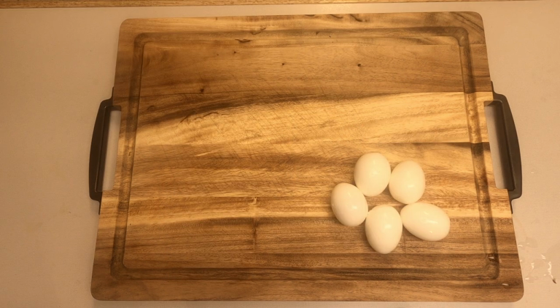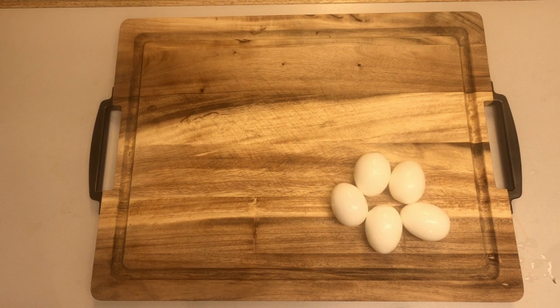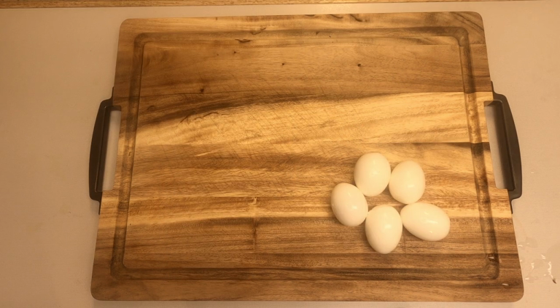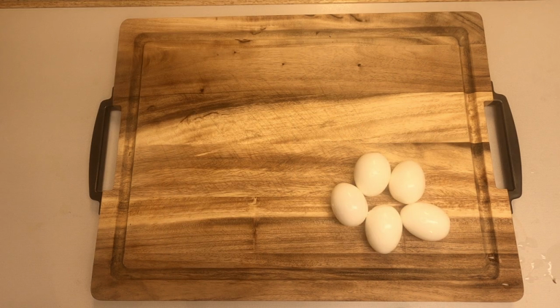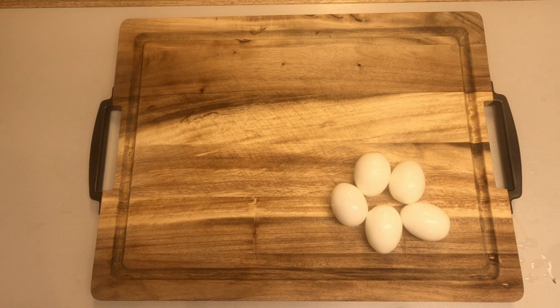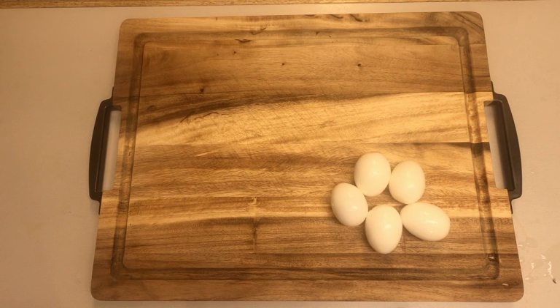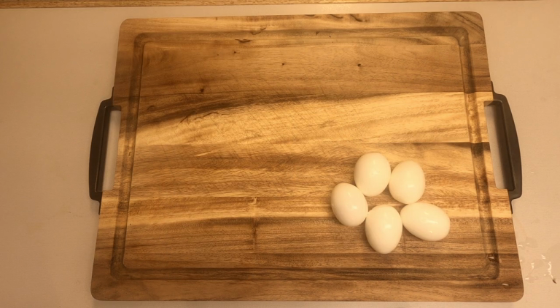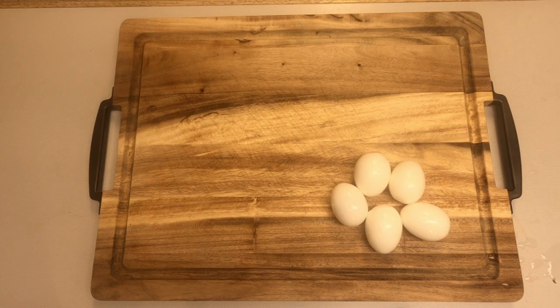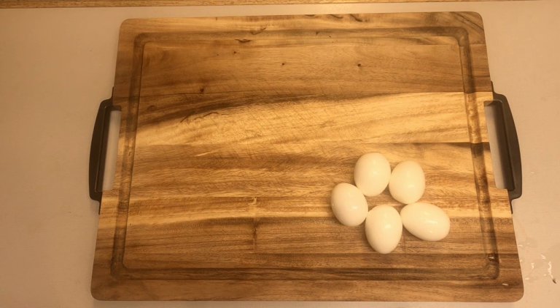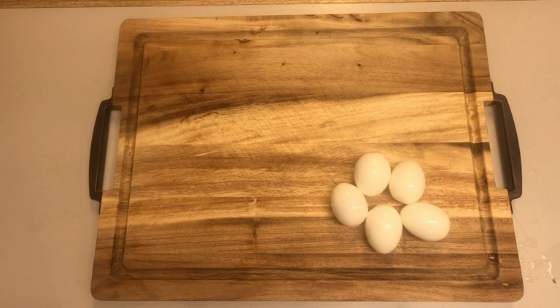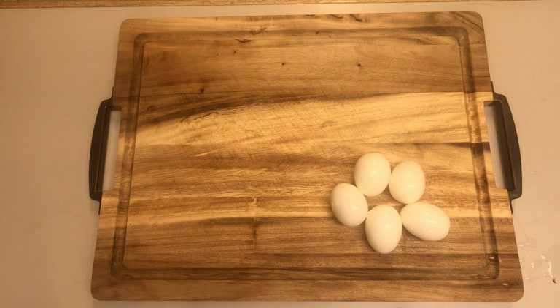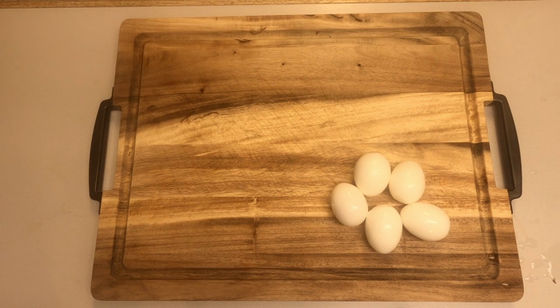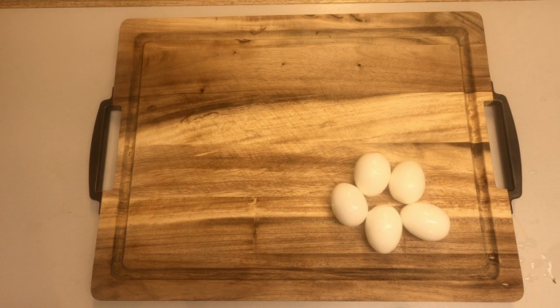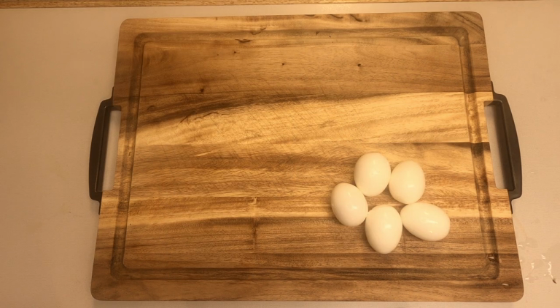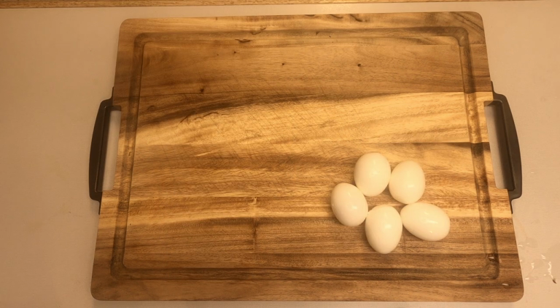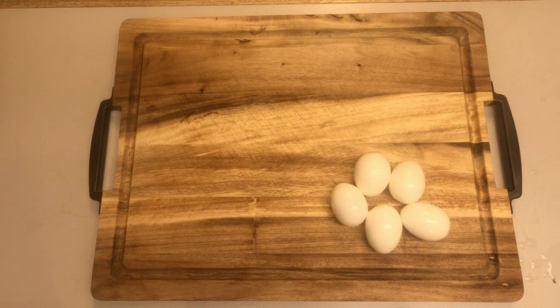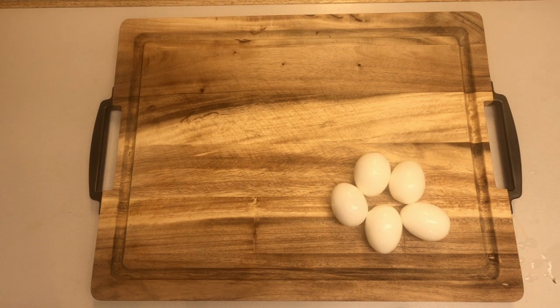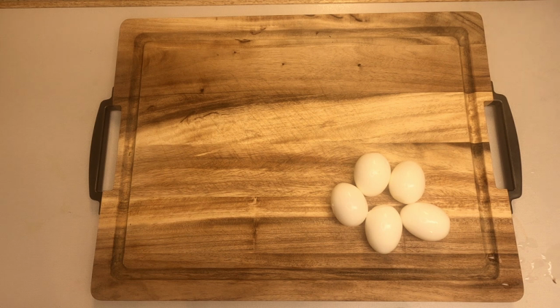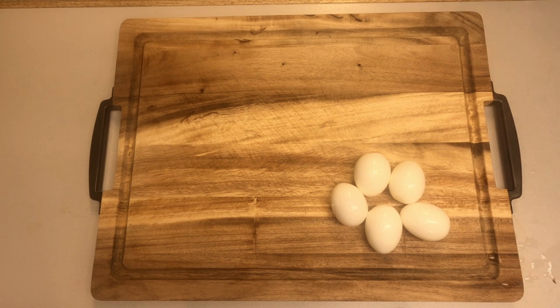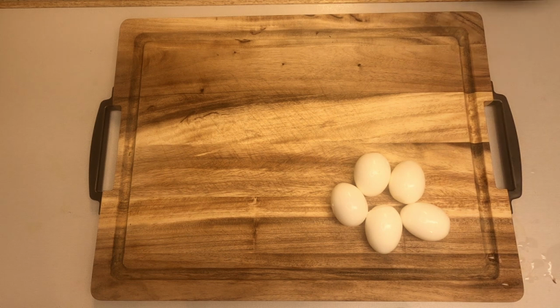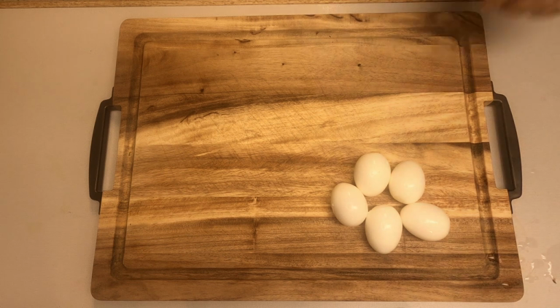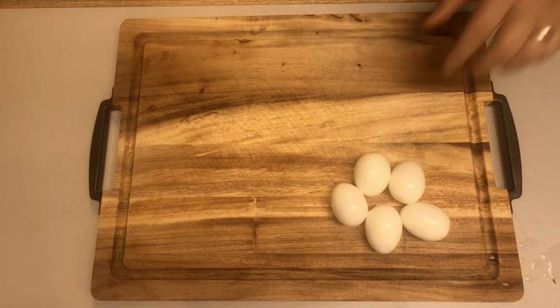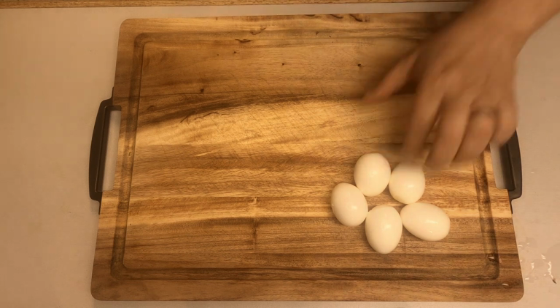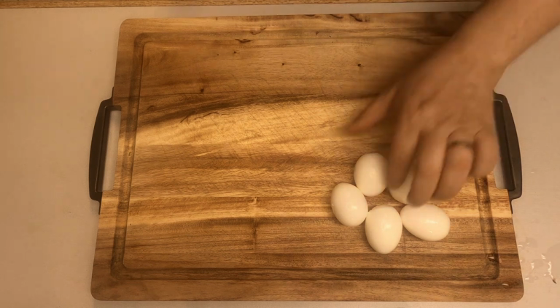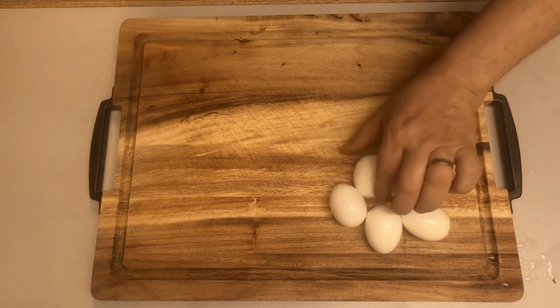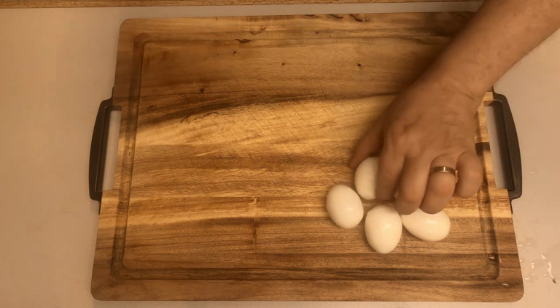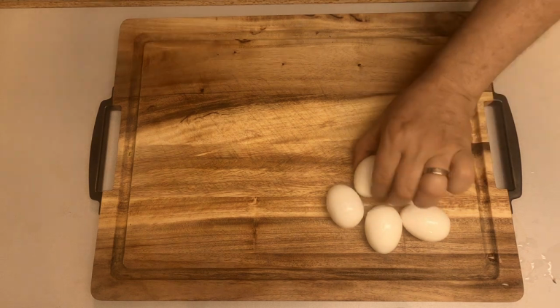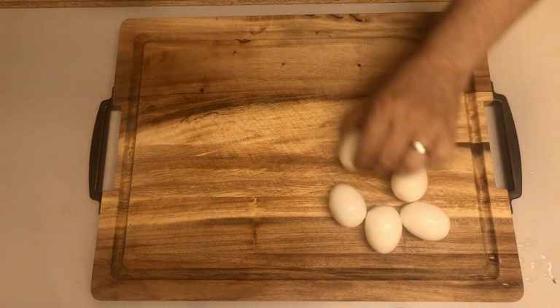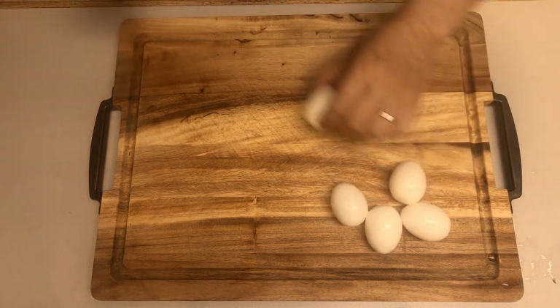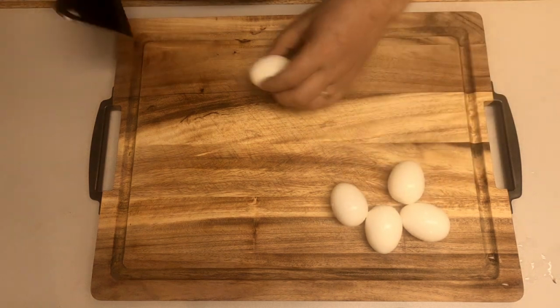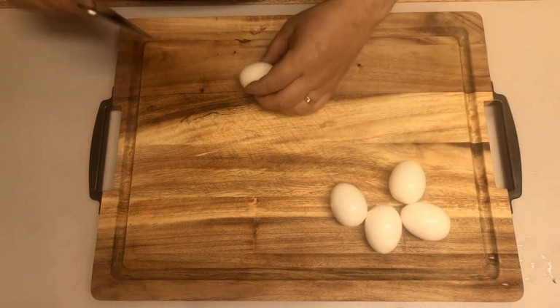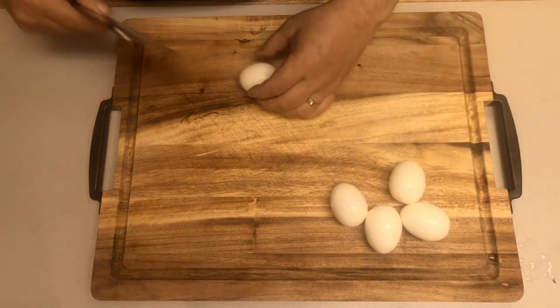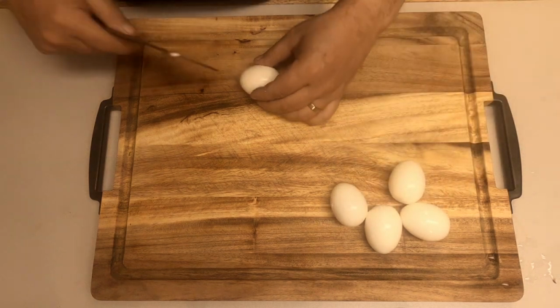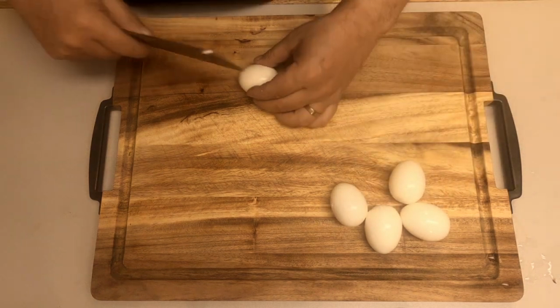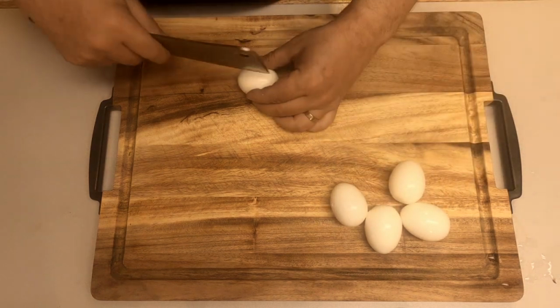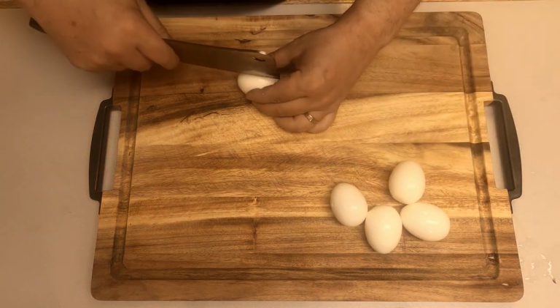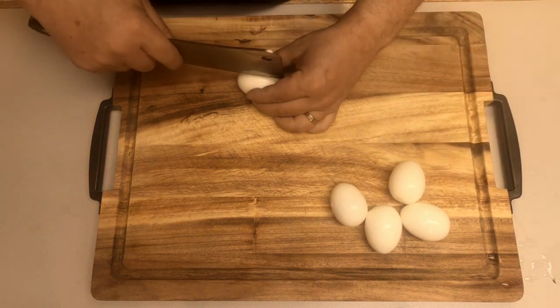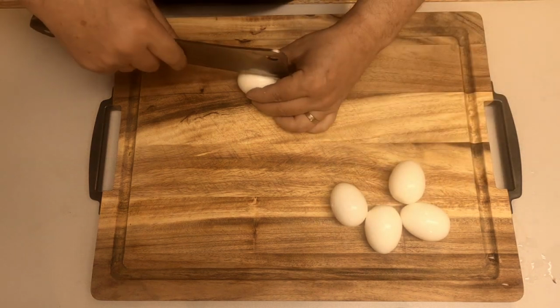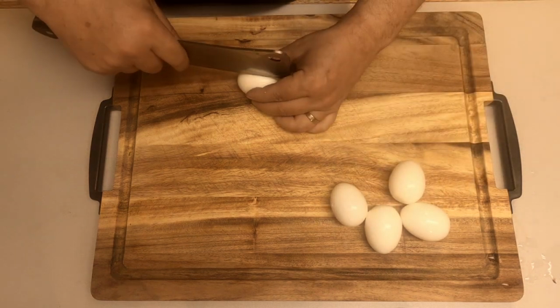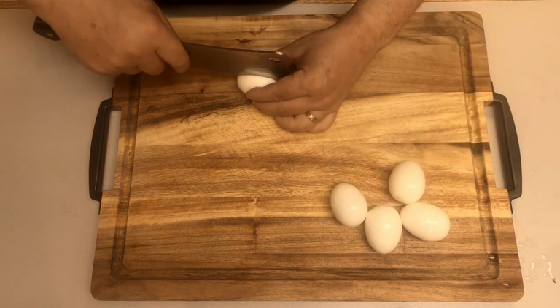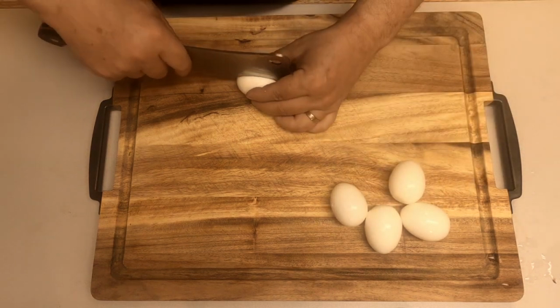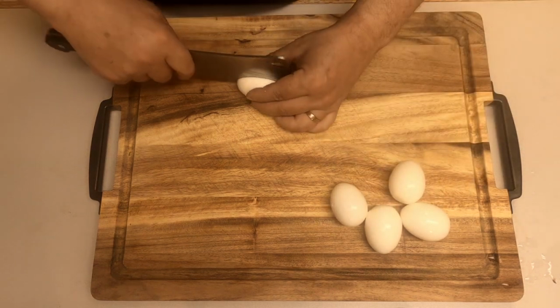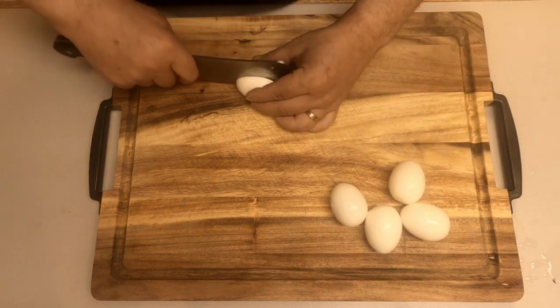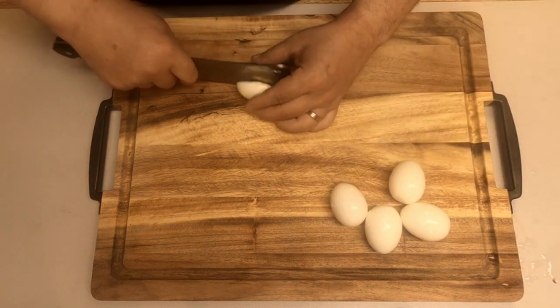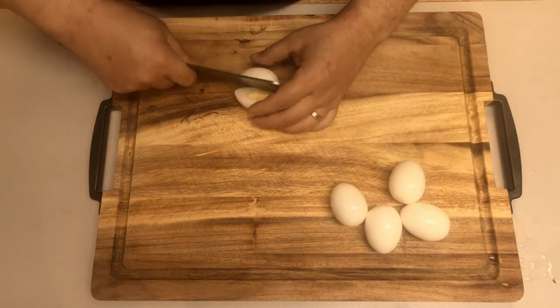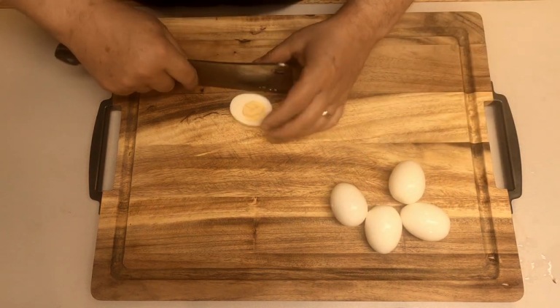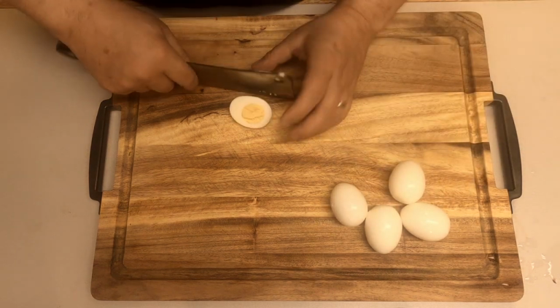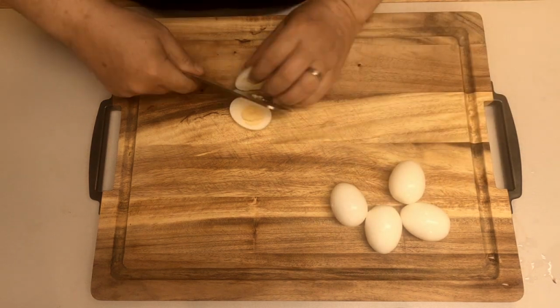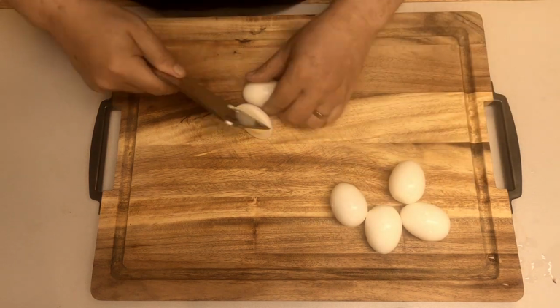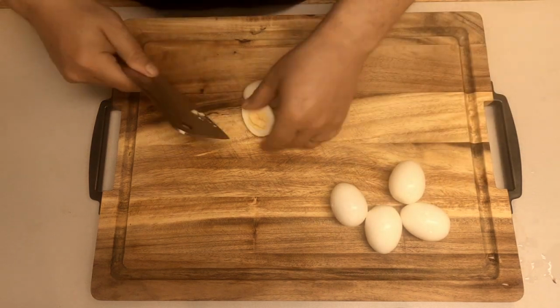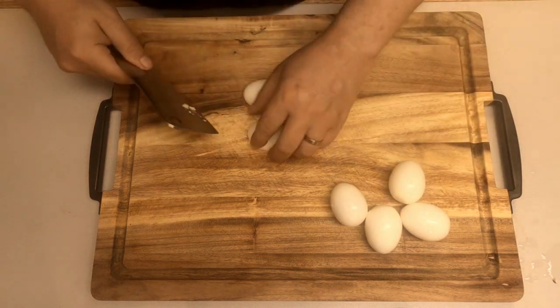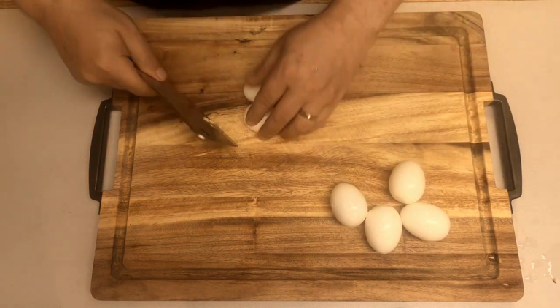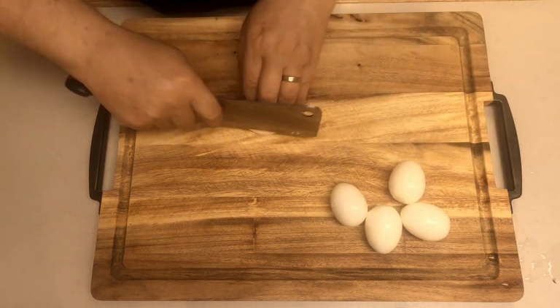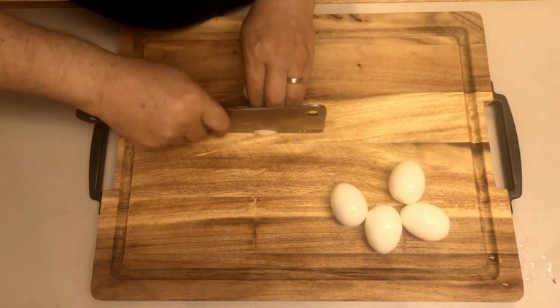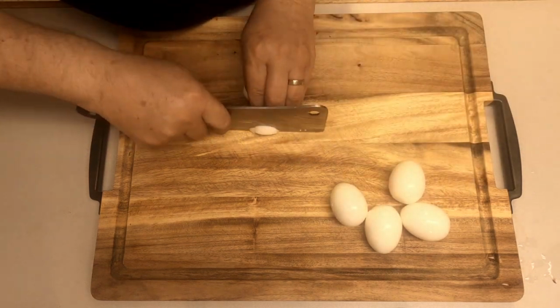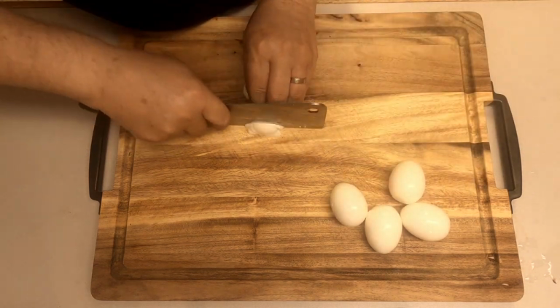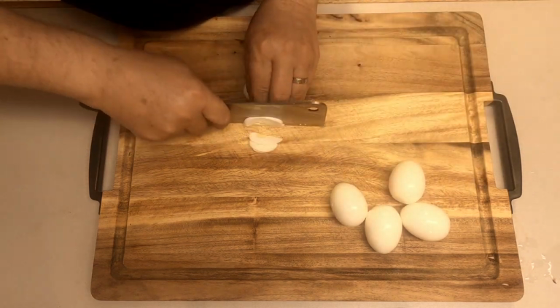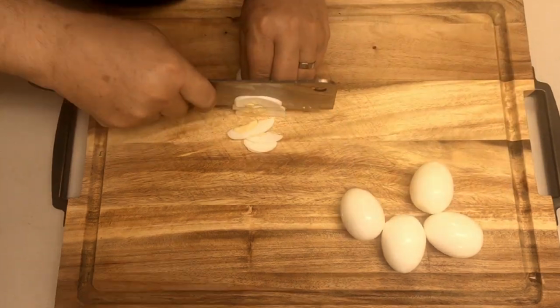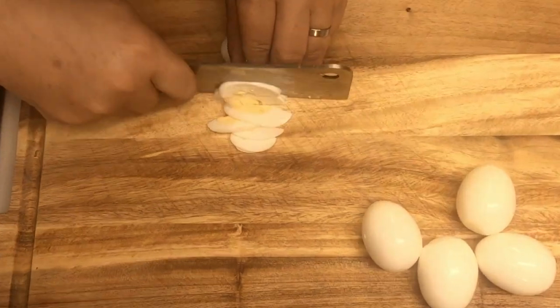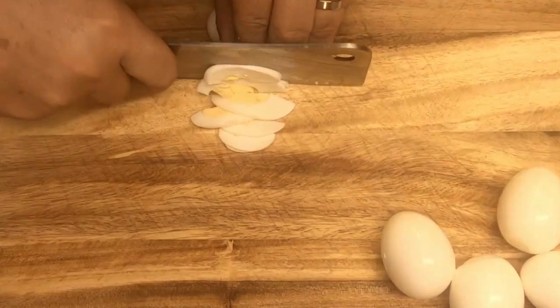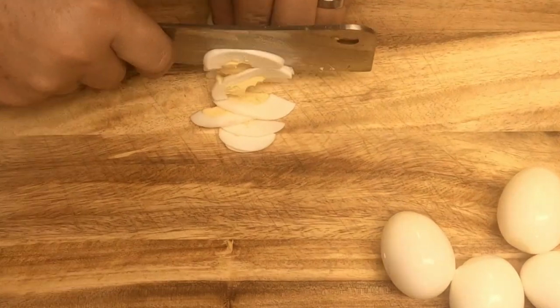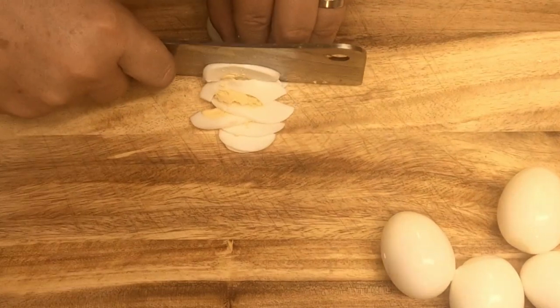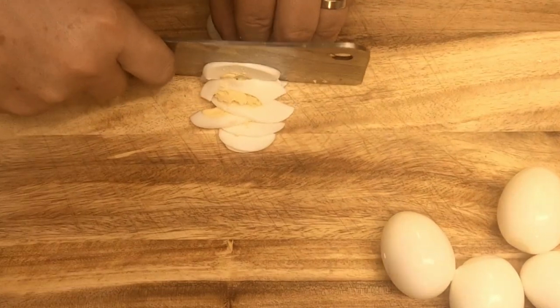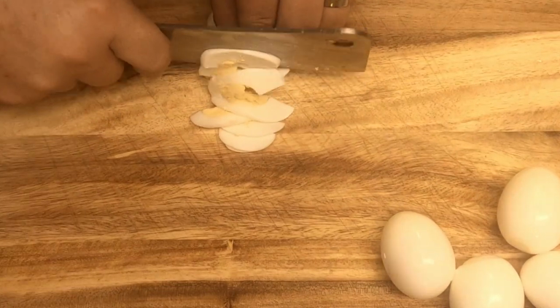Then we peel the hard-boiled eggs and cut them into little pieces.